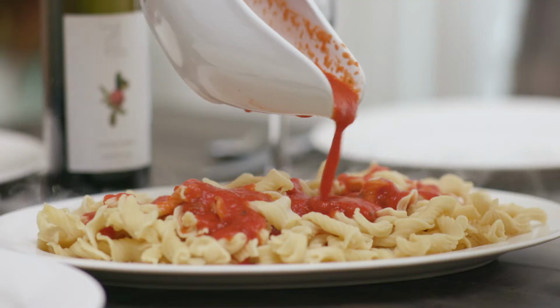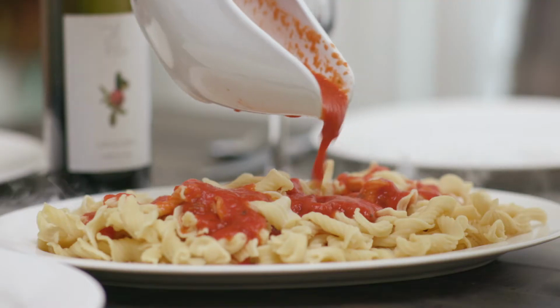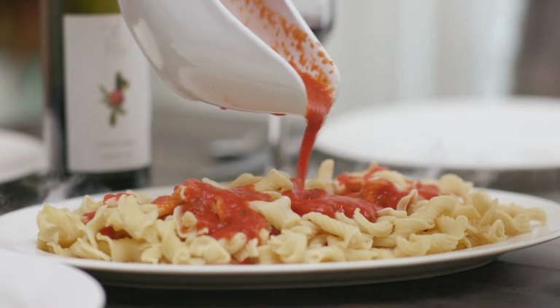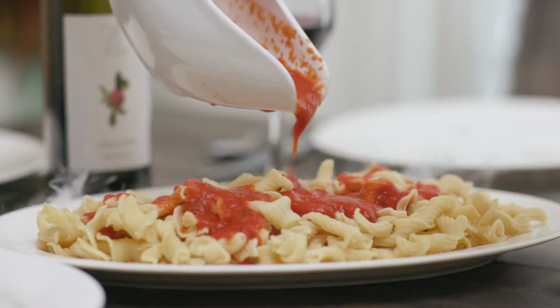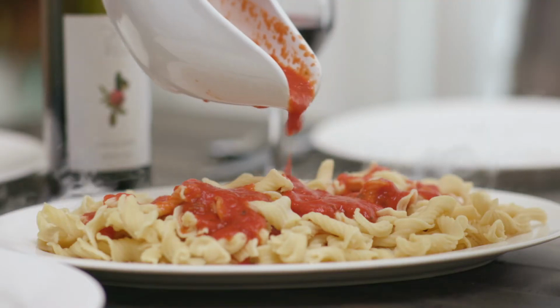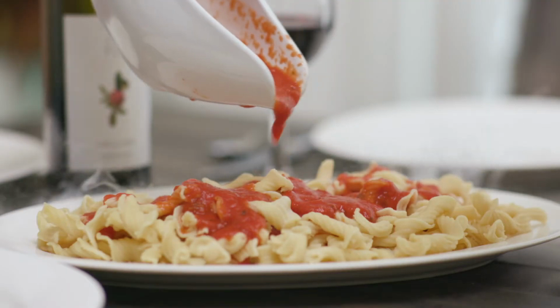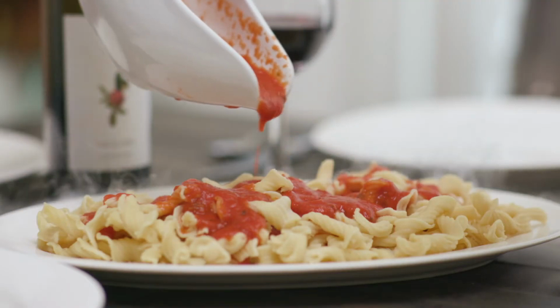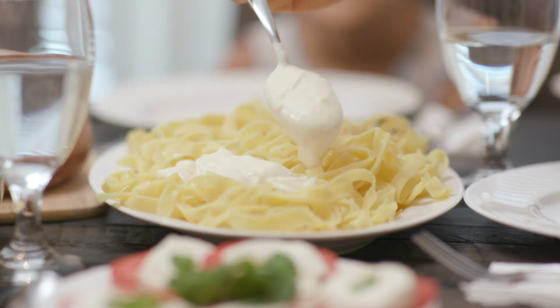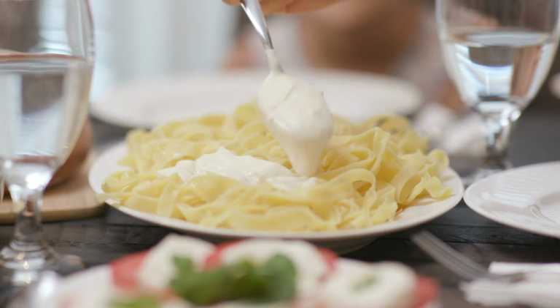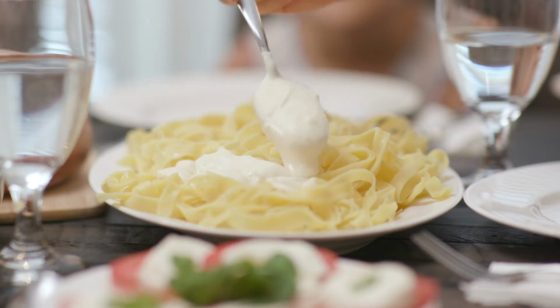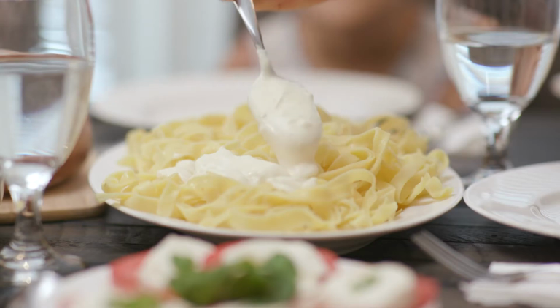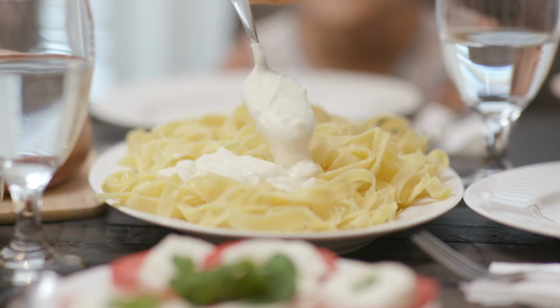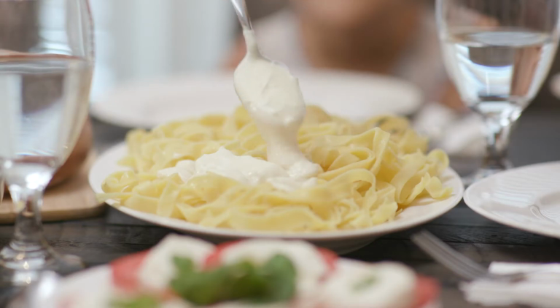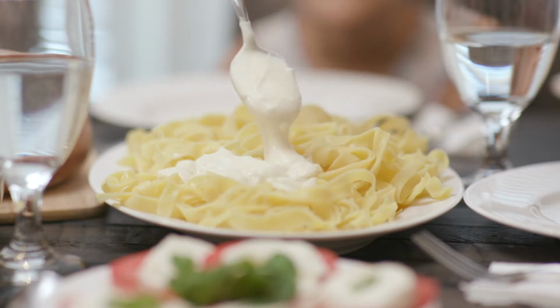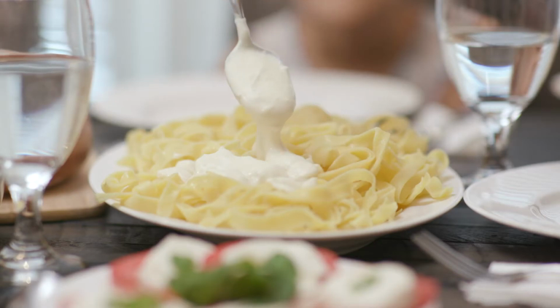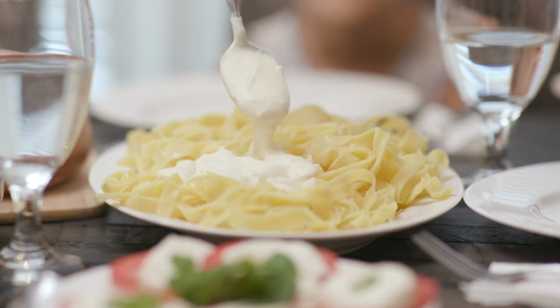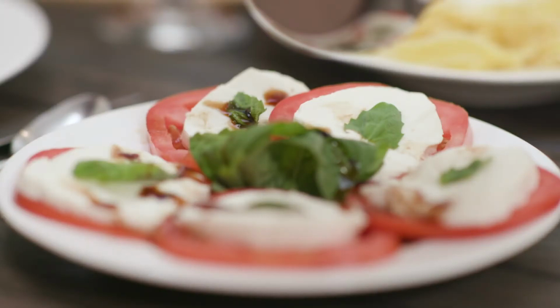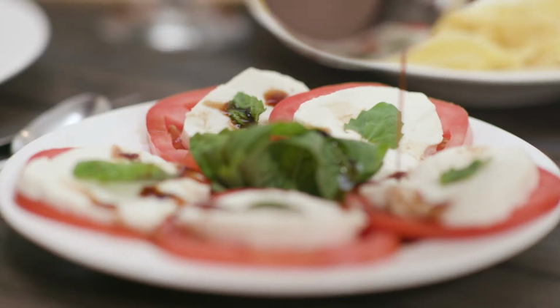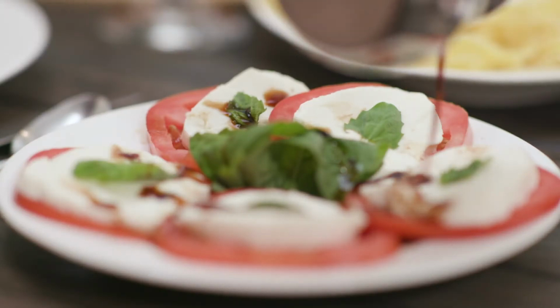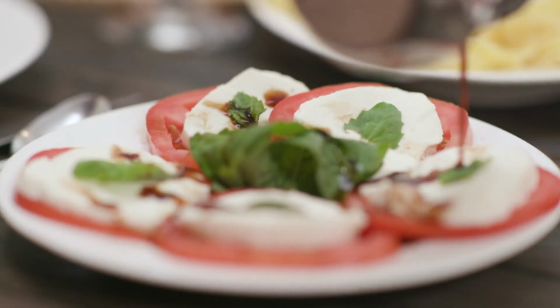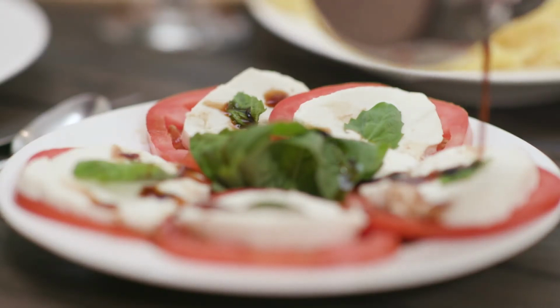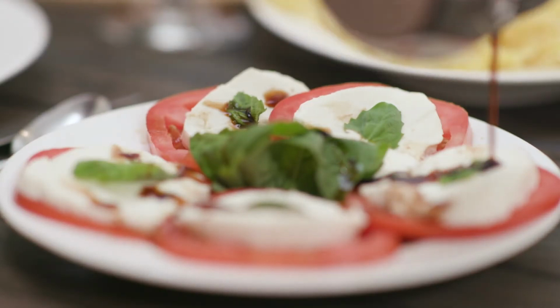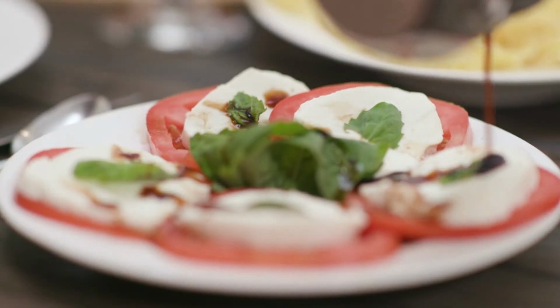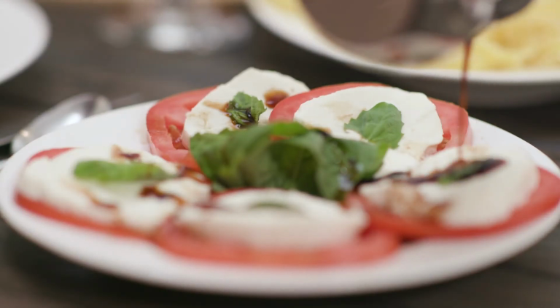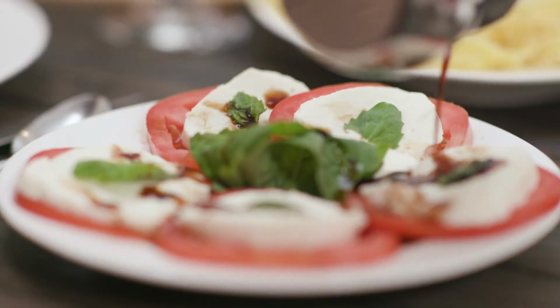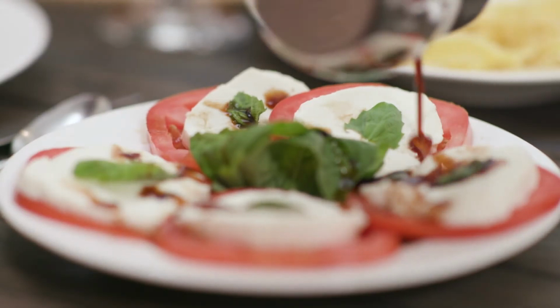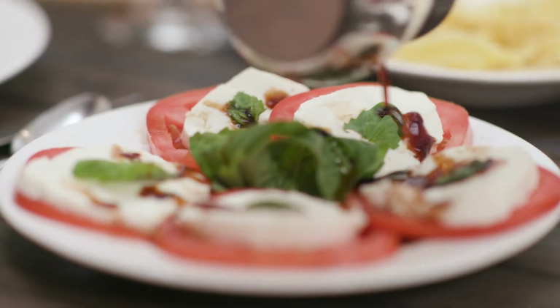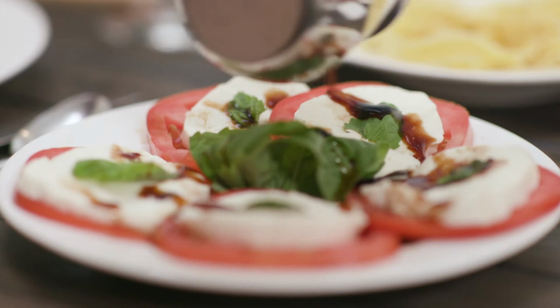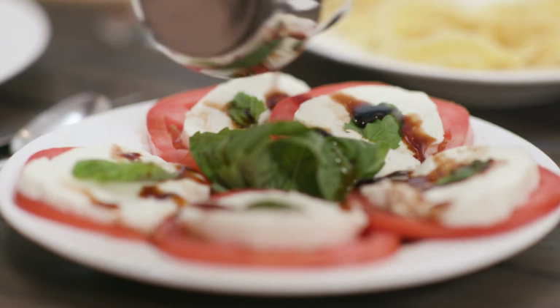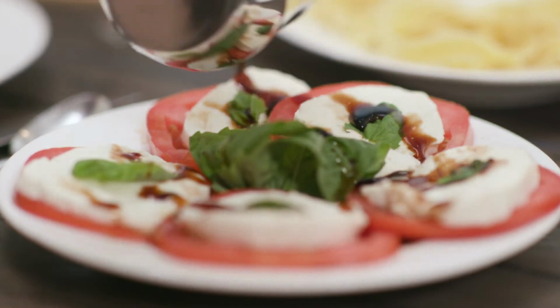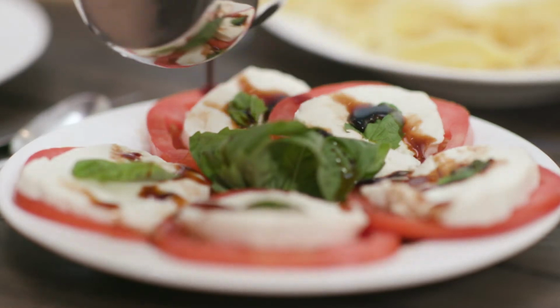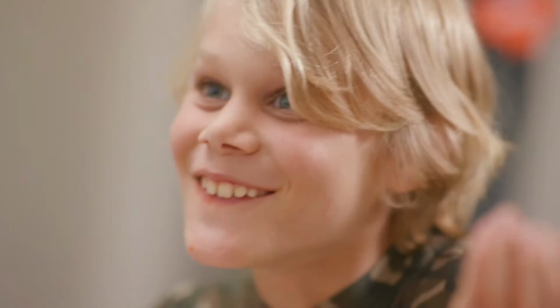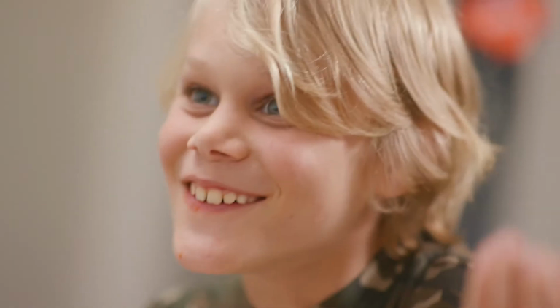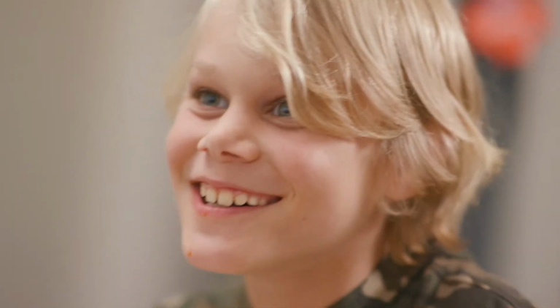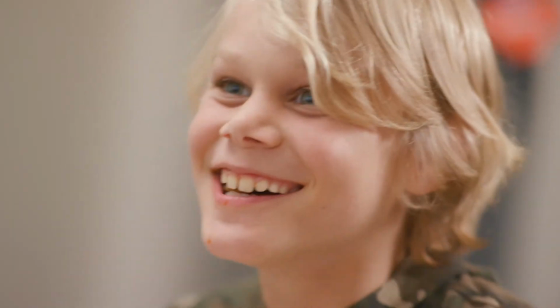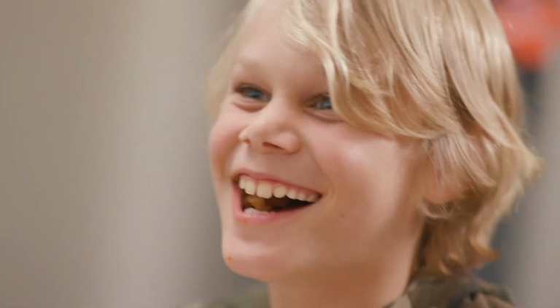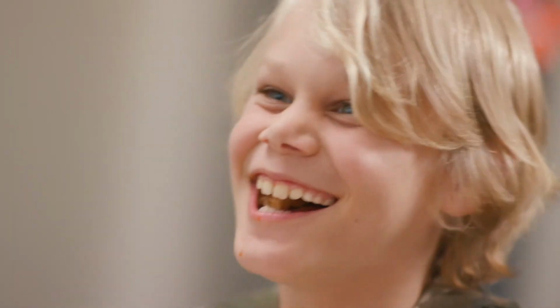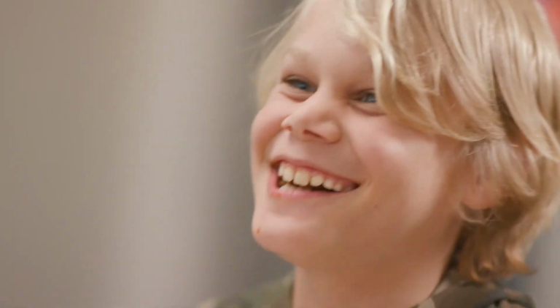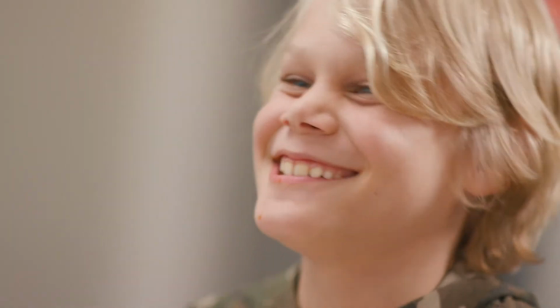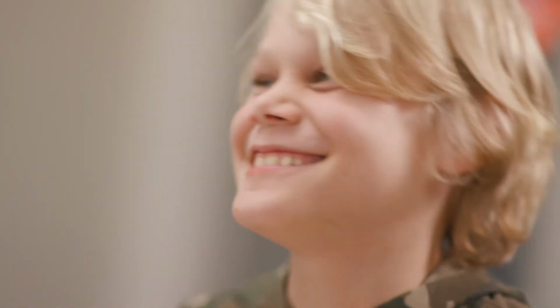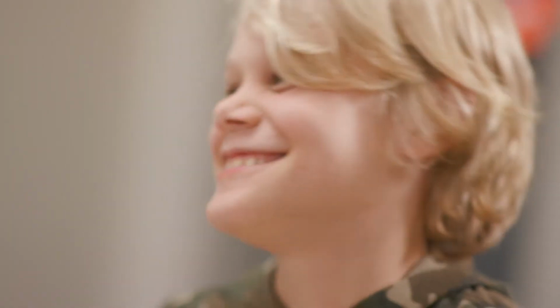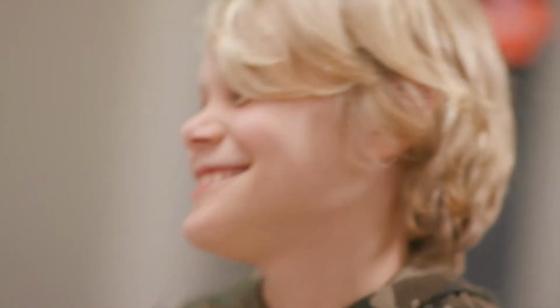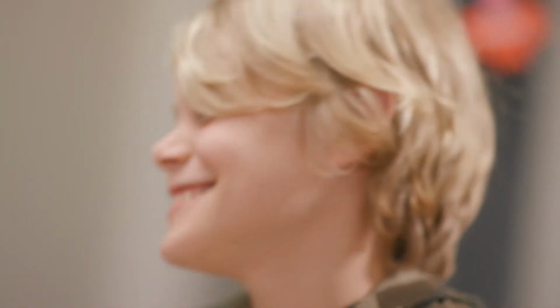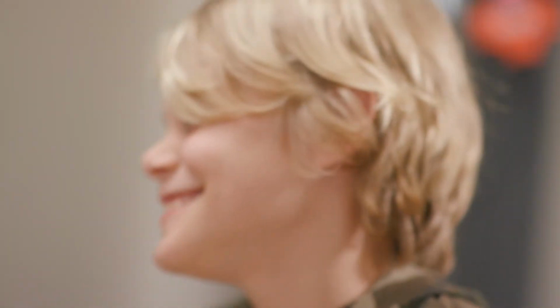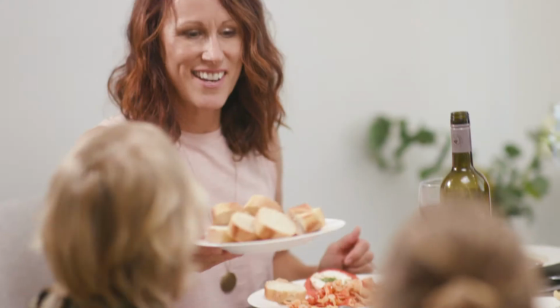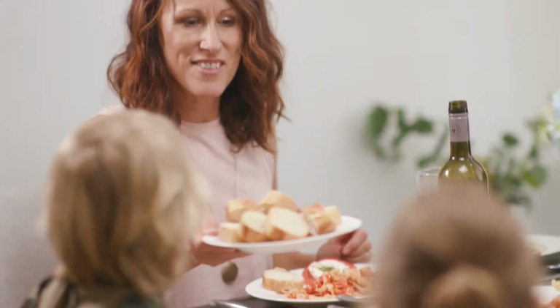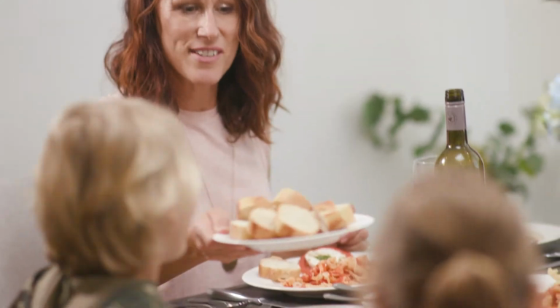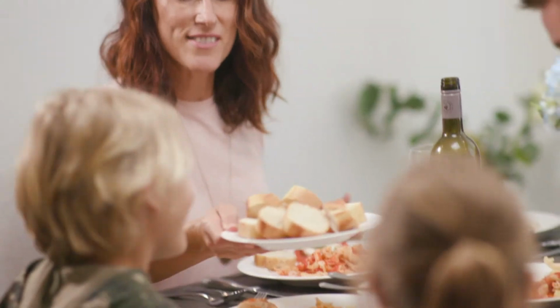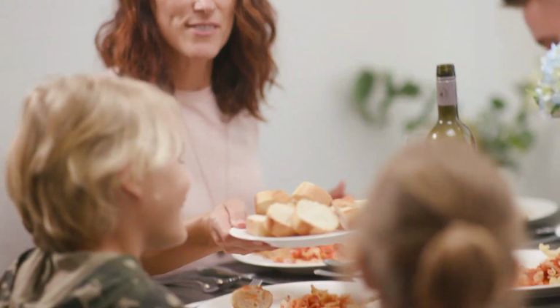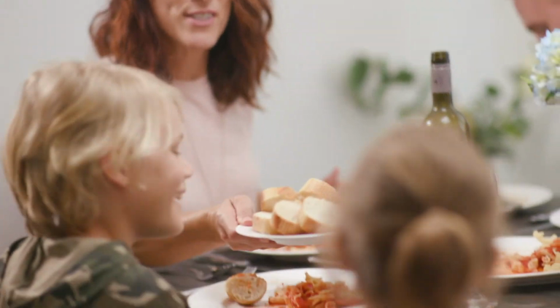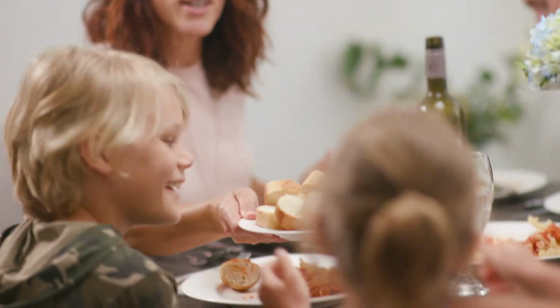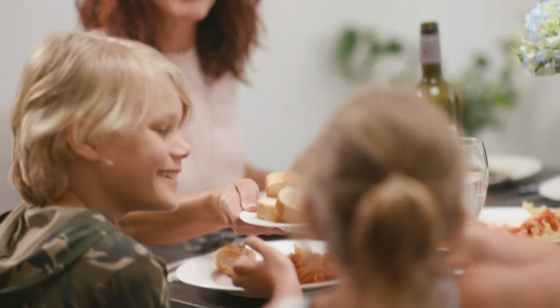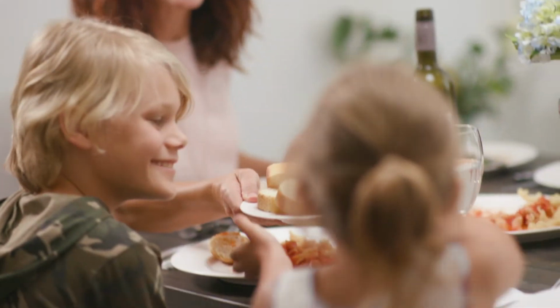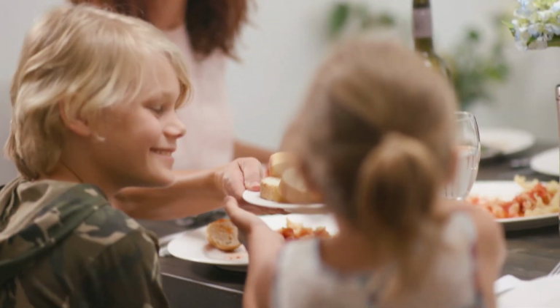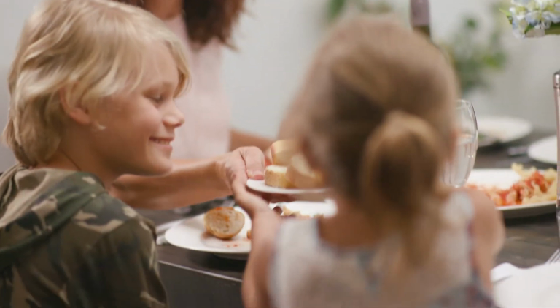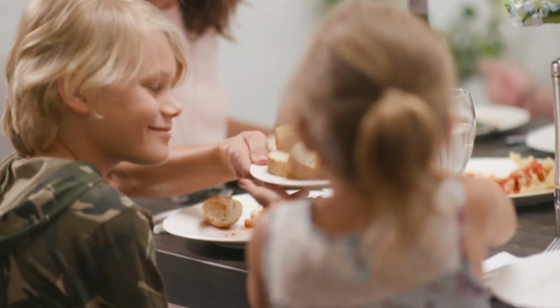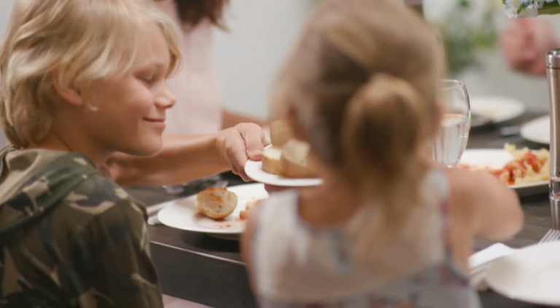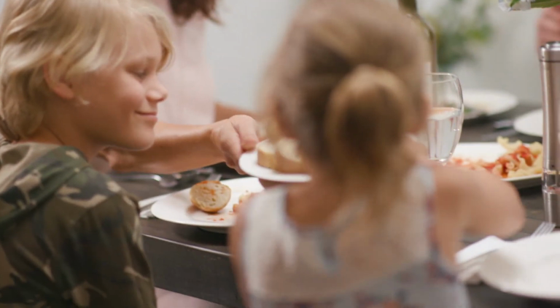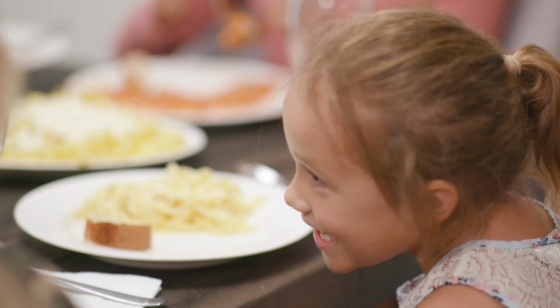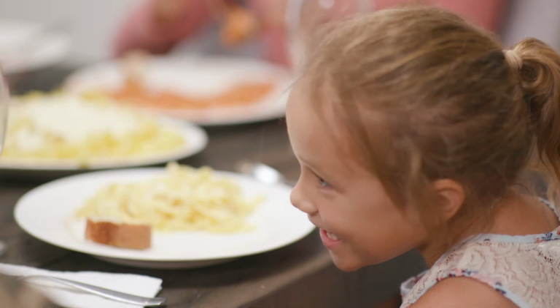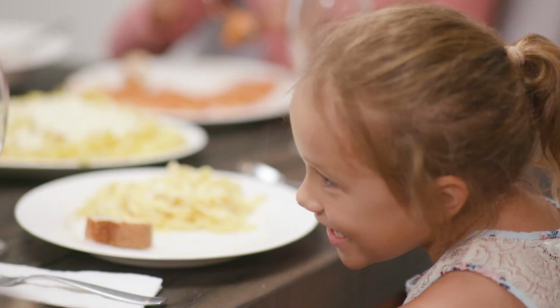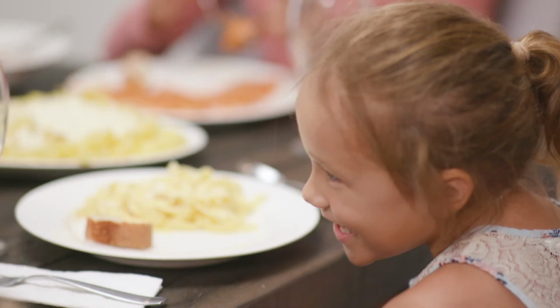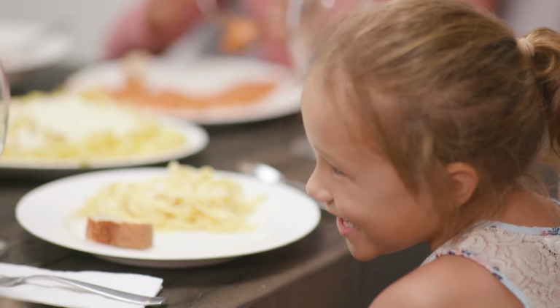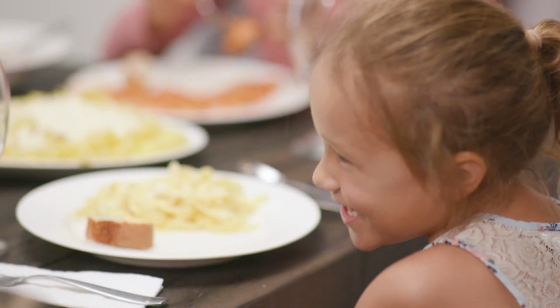Top it with our rich, flavorful sauces and homemade mozzarella. Bring the family to the table and make it tonight — pasta night.